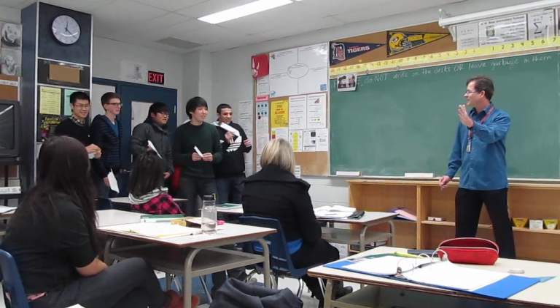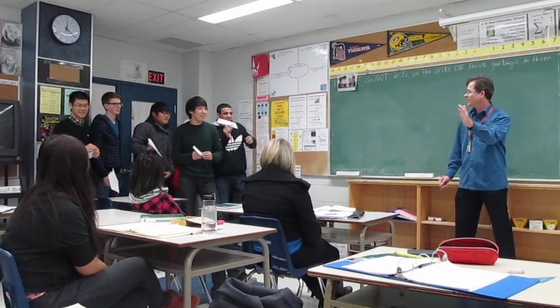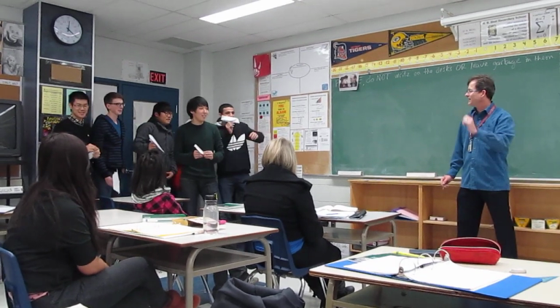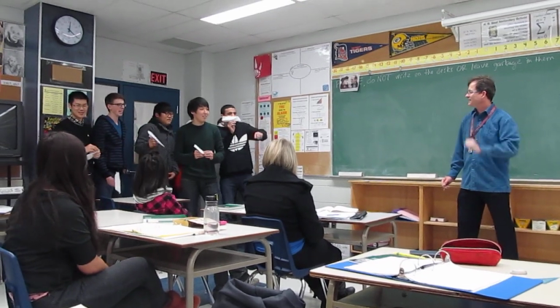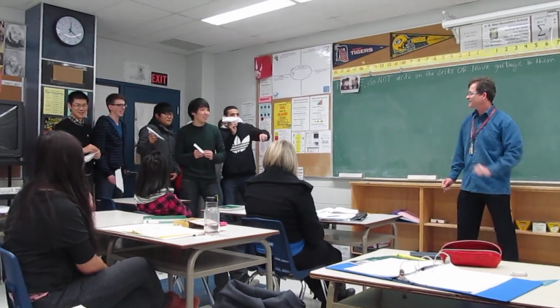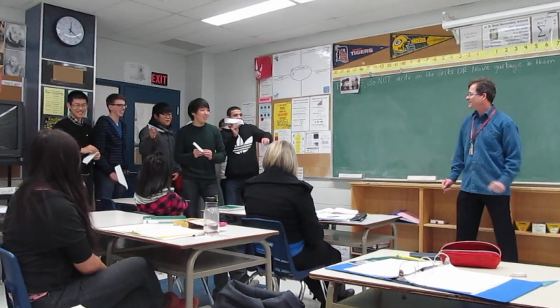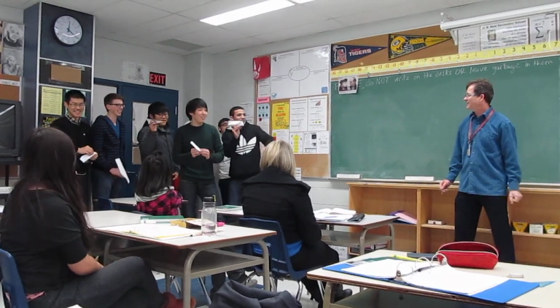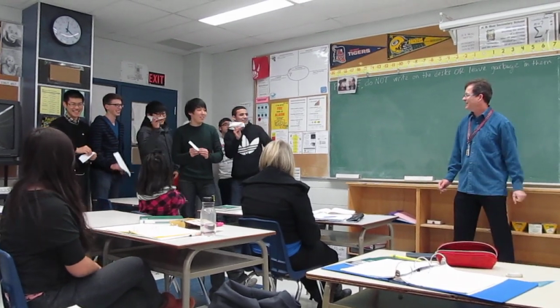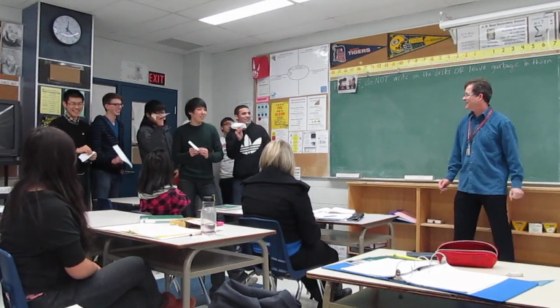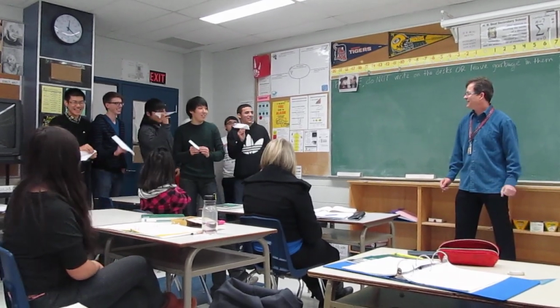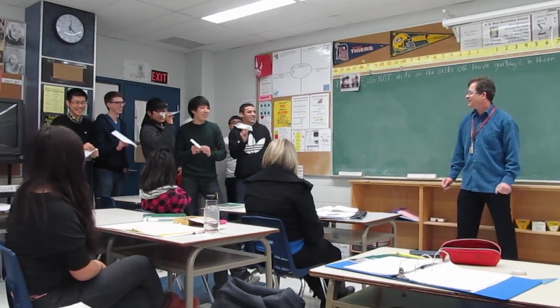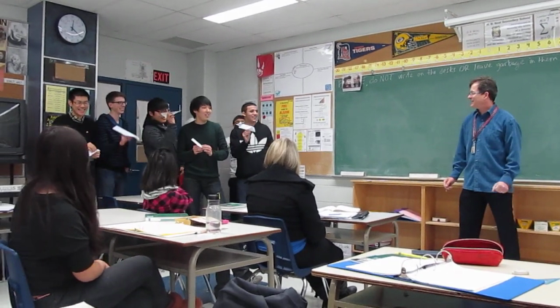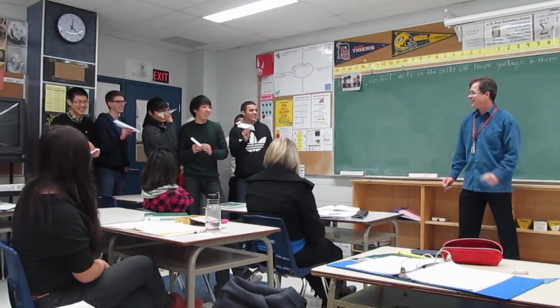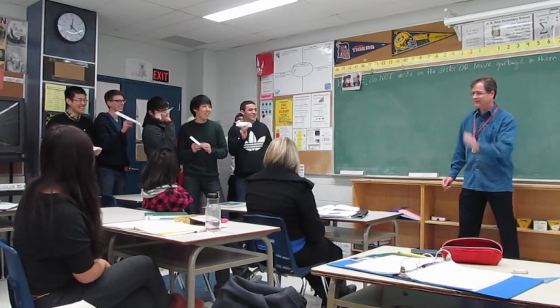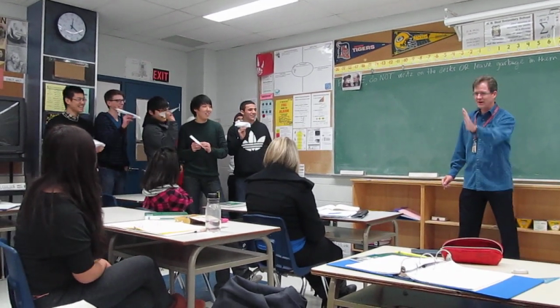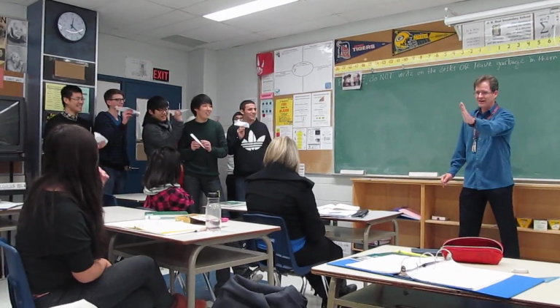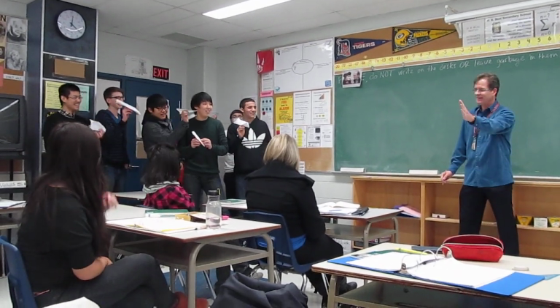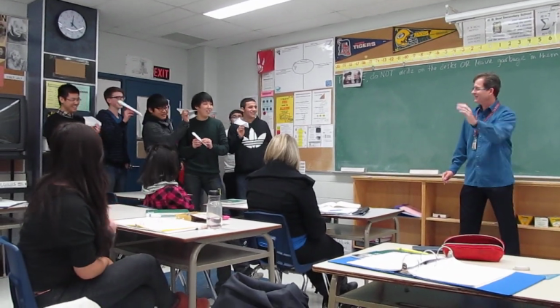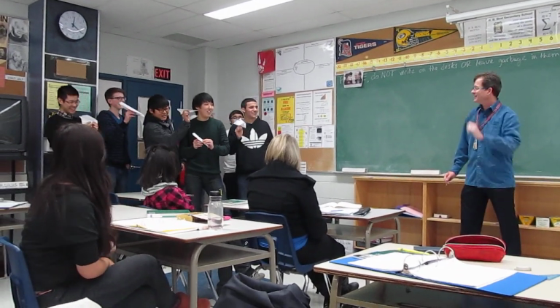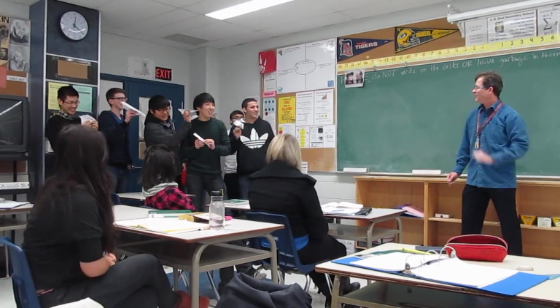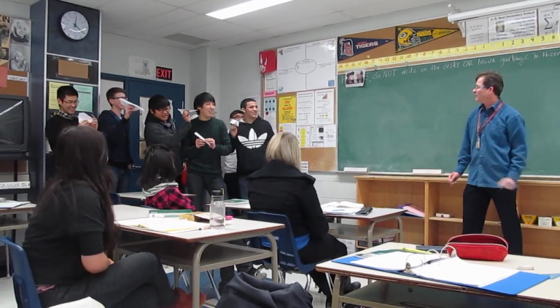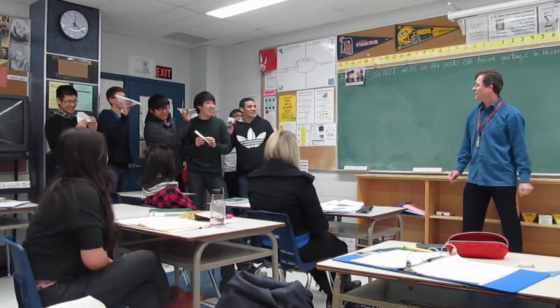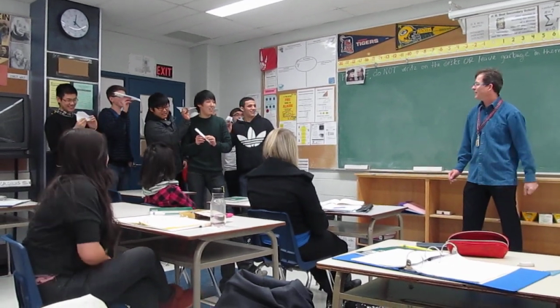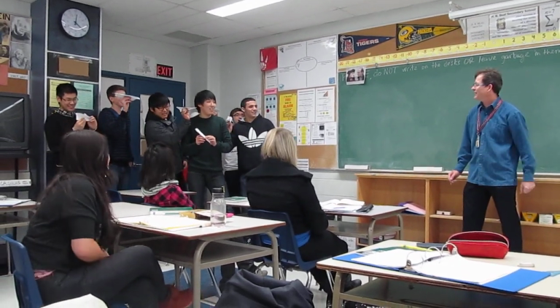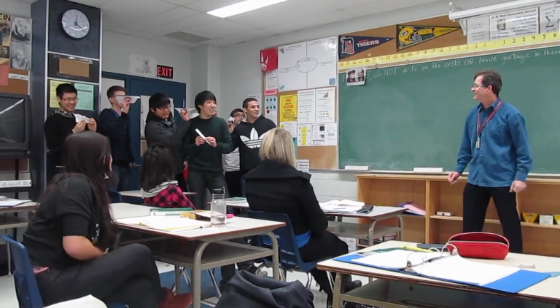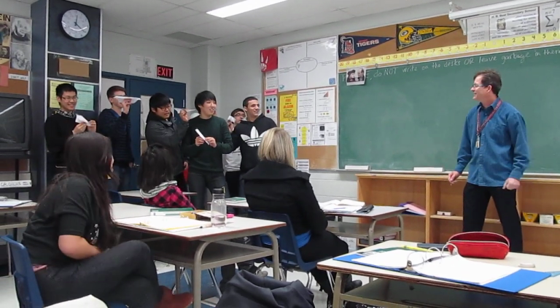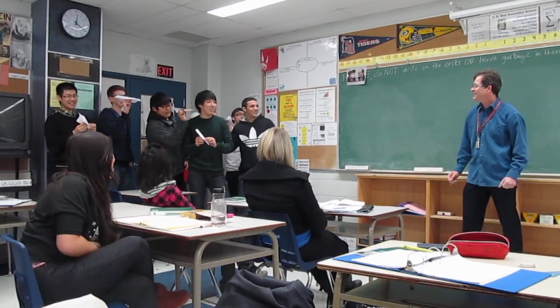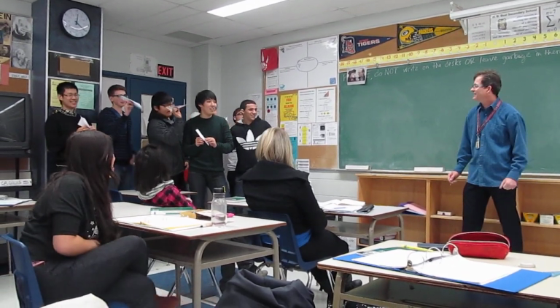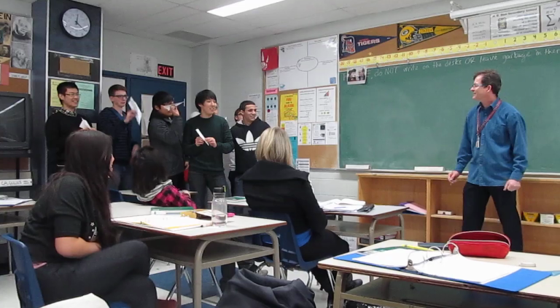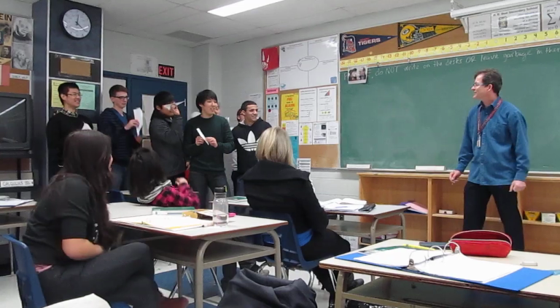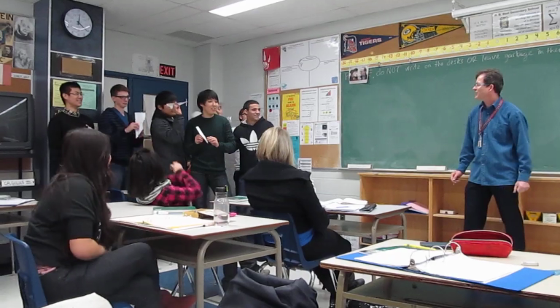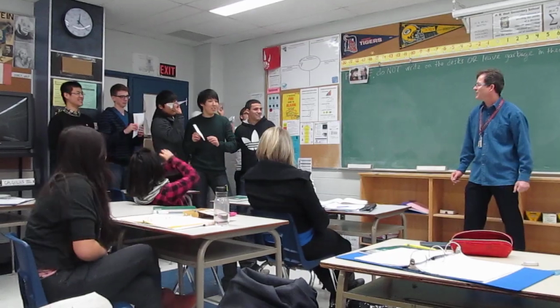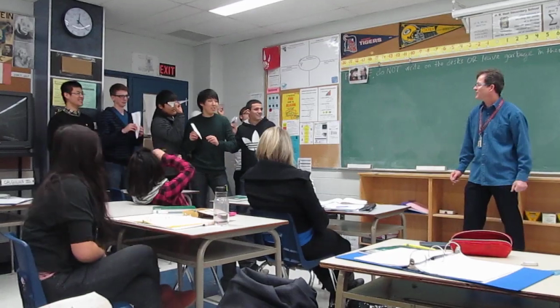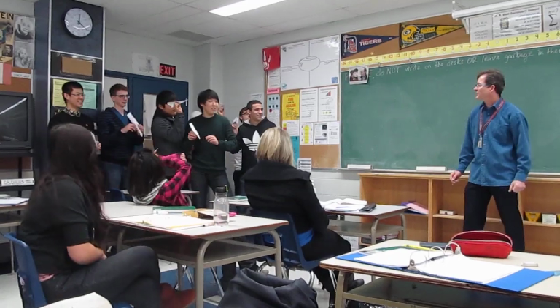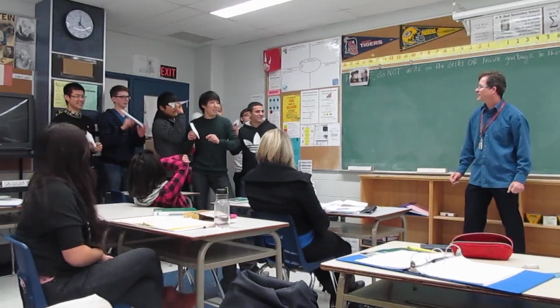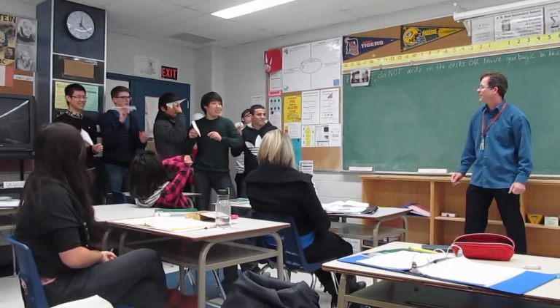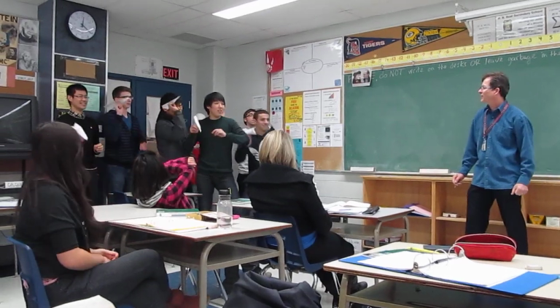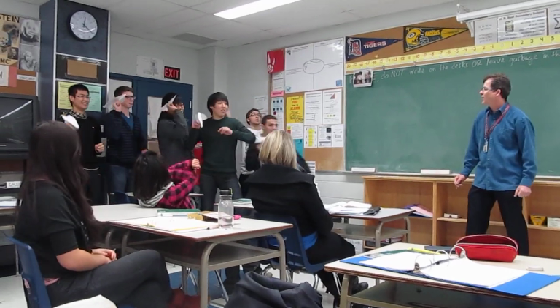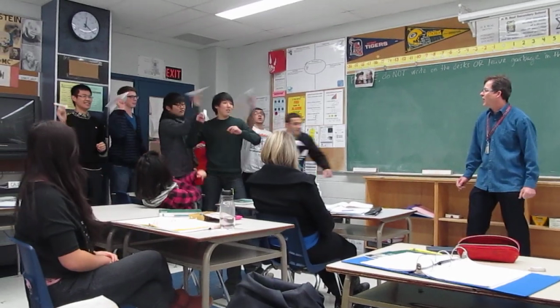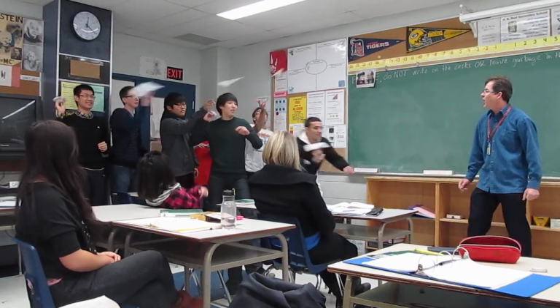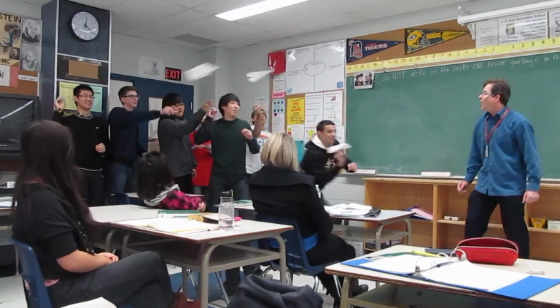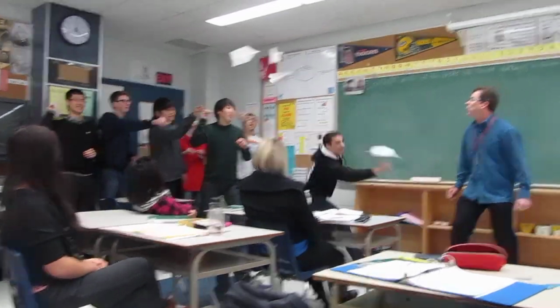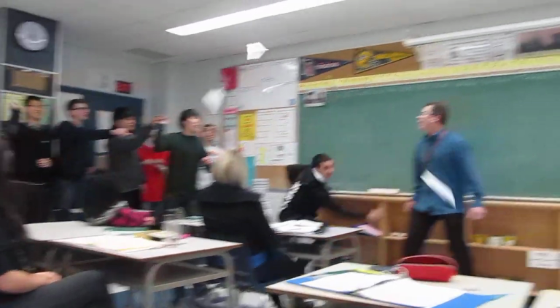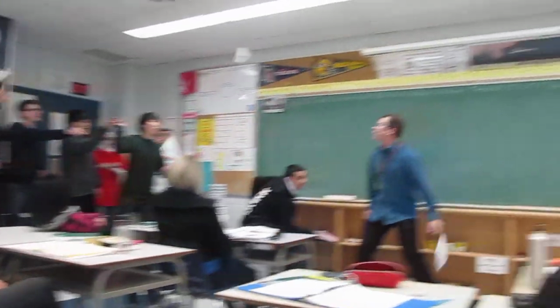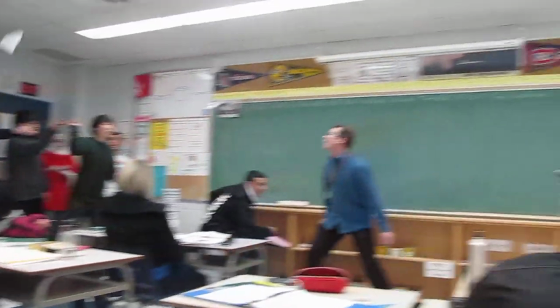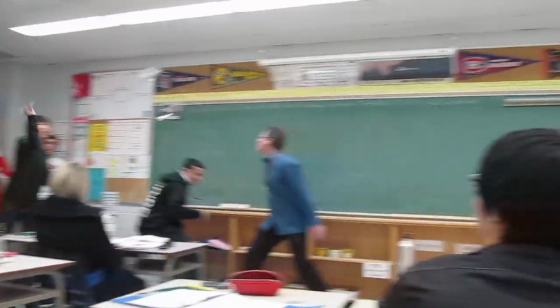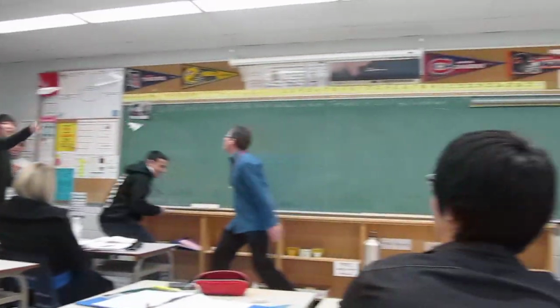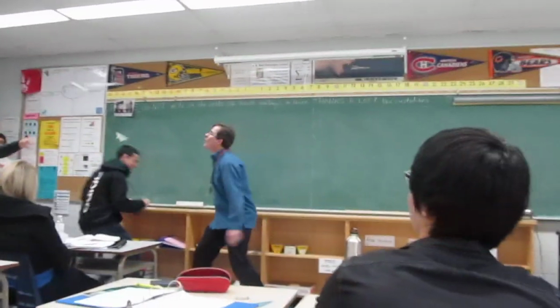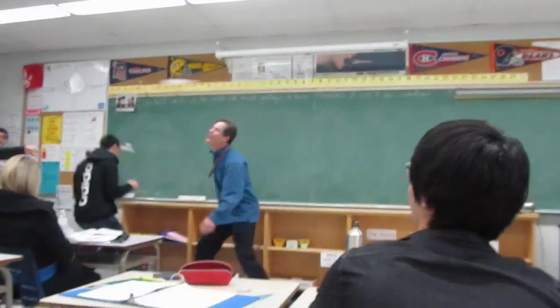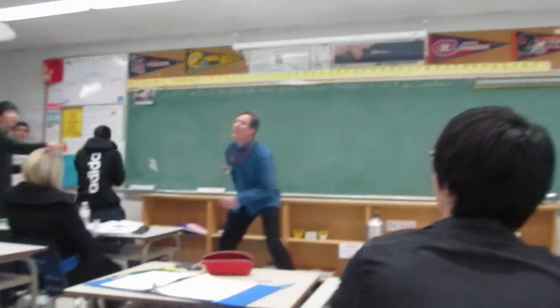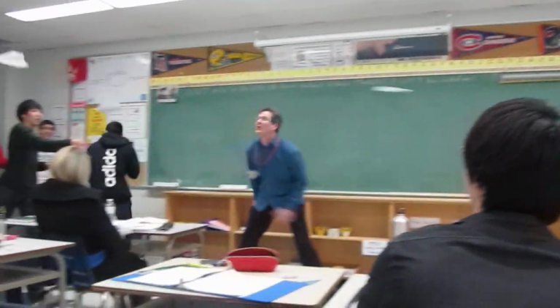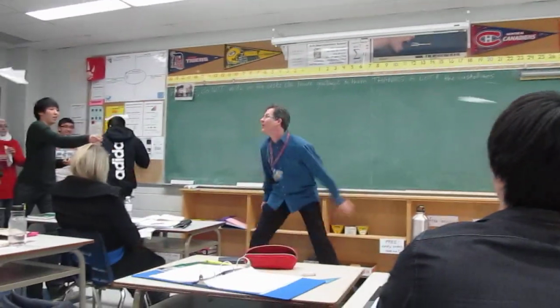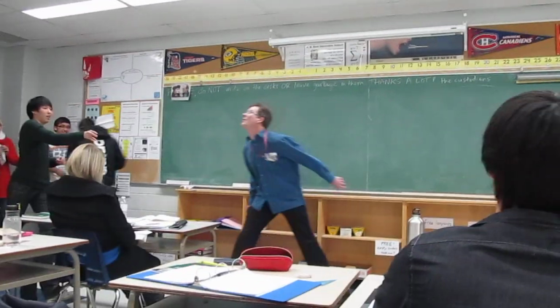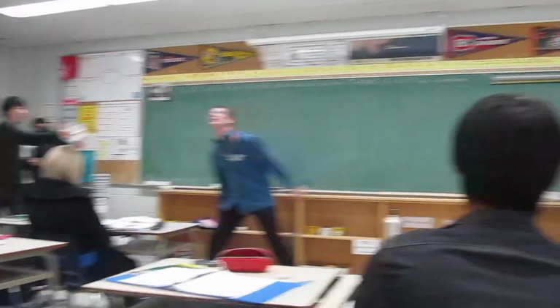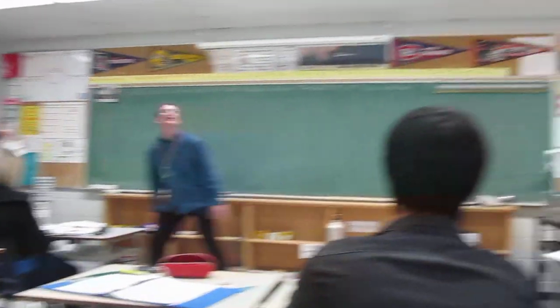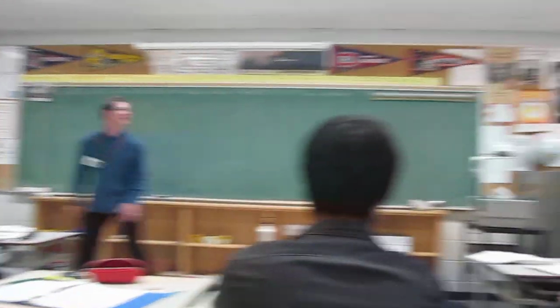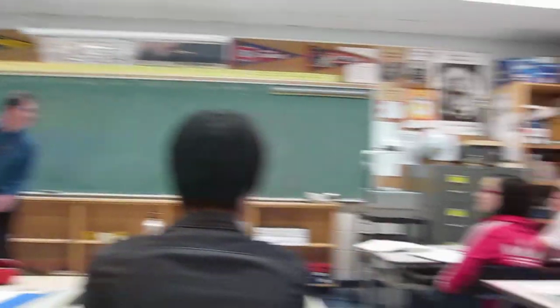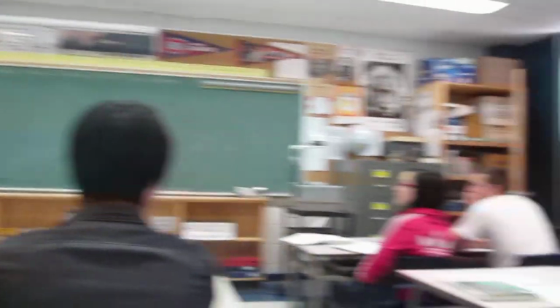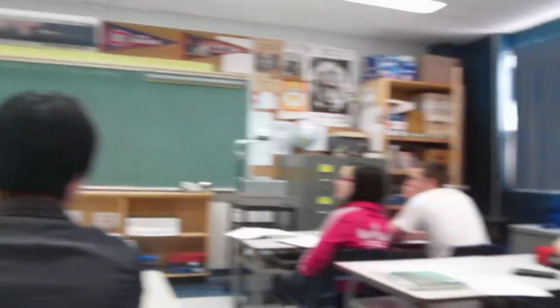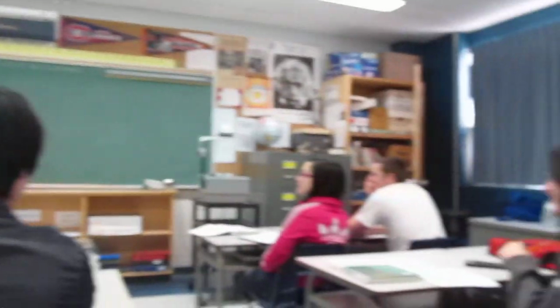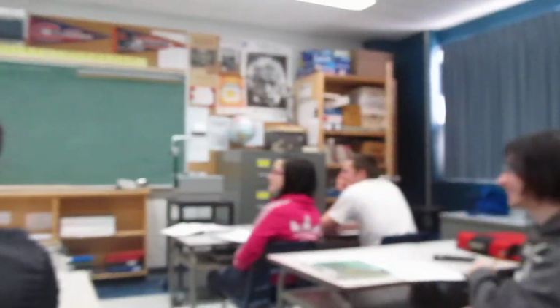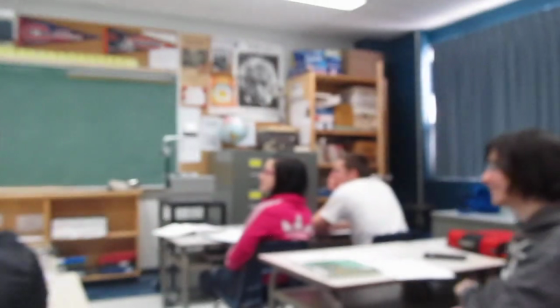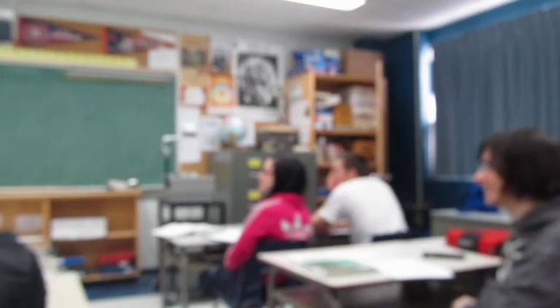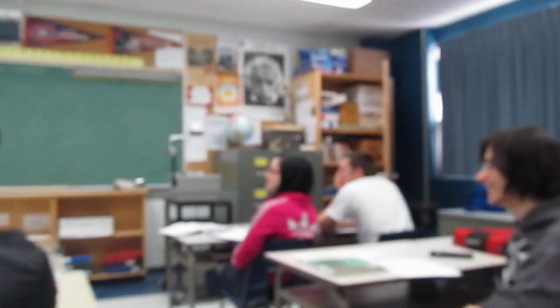Ready? Right here. One, two, three, go. No?